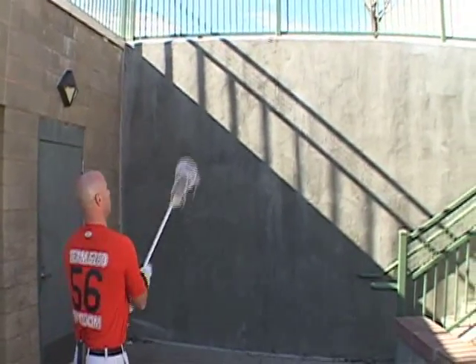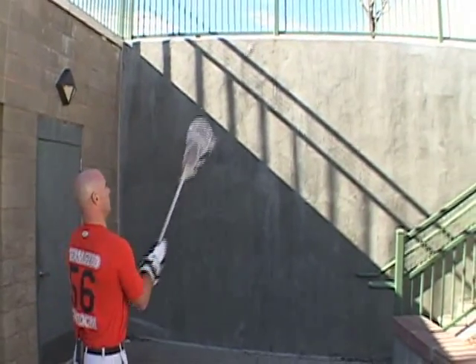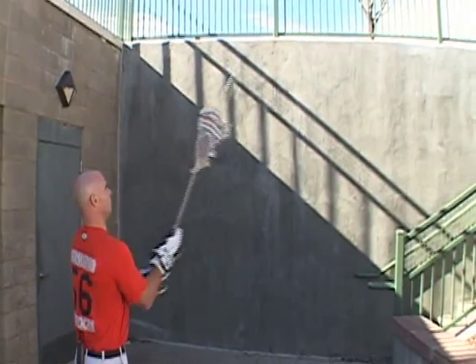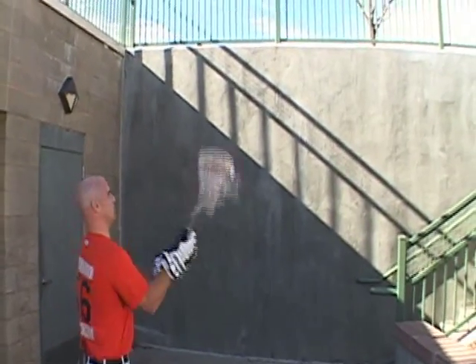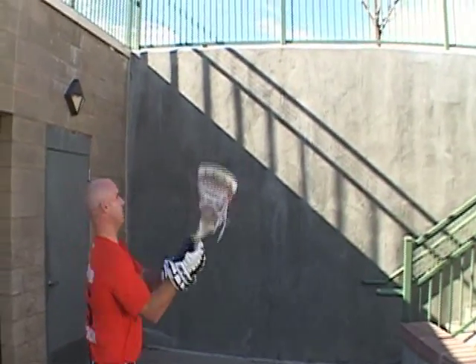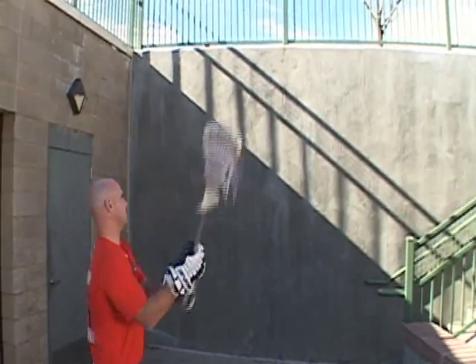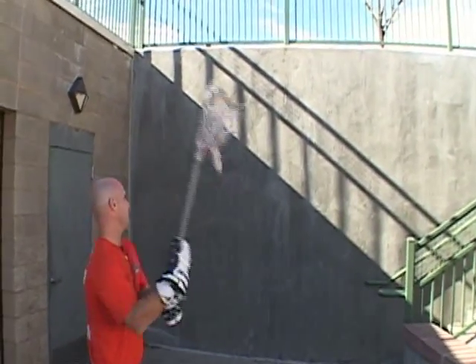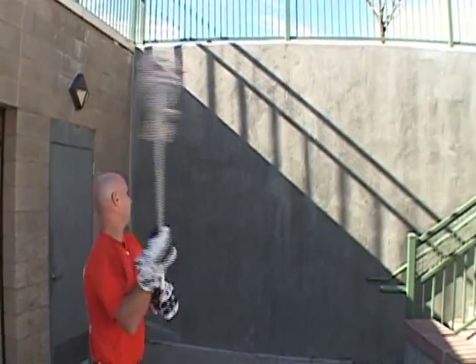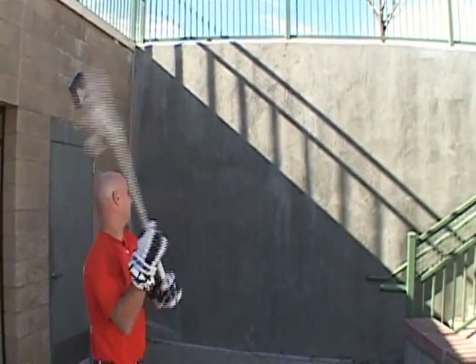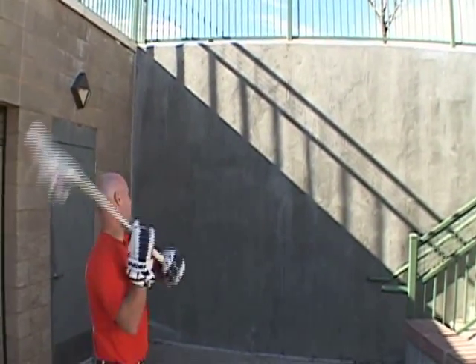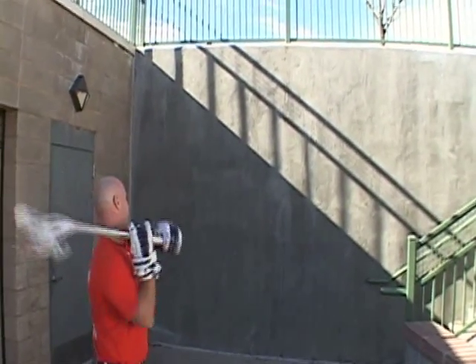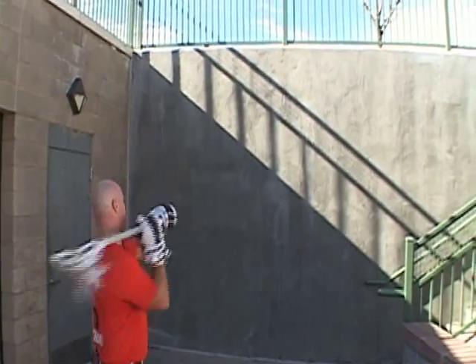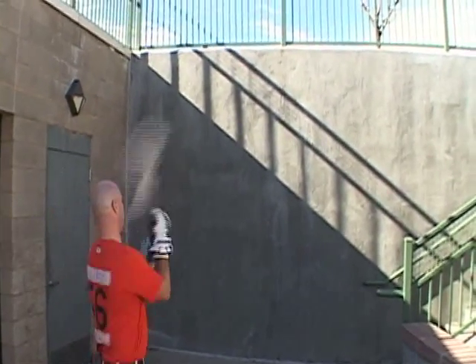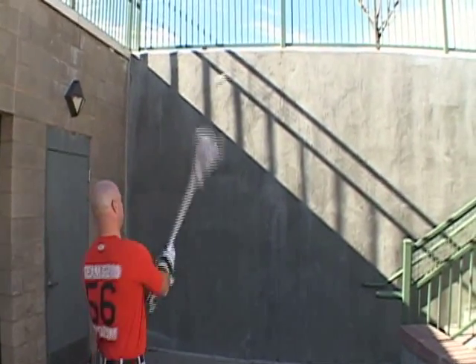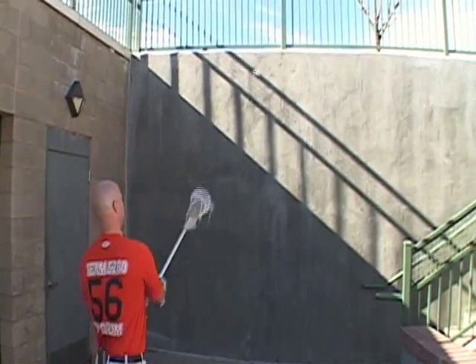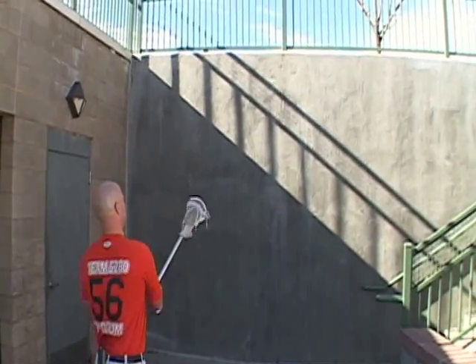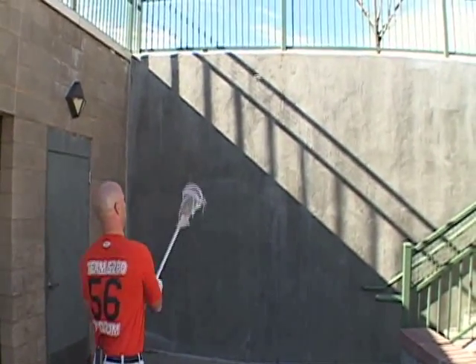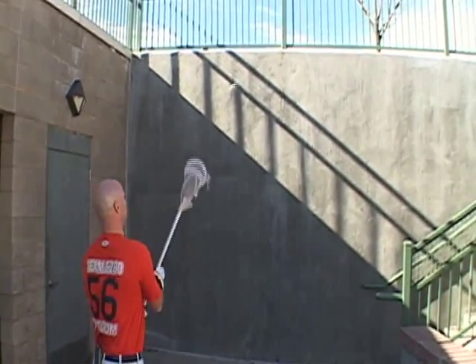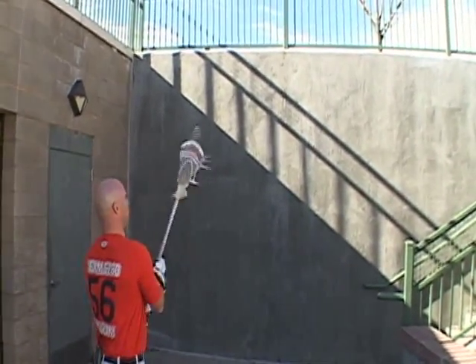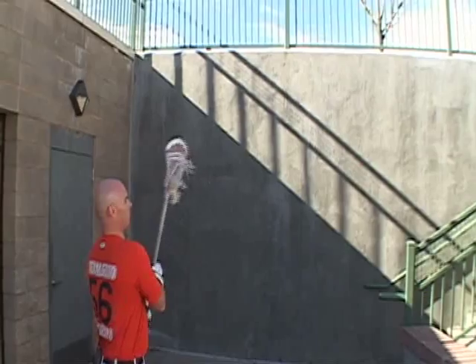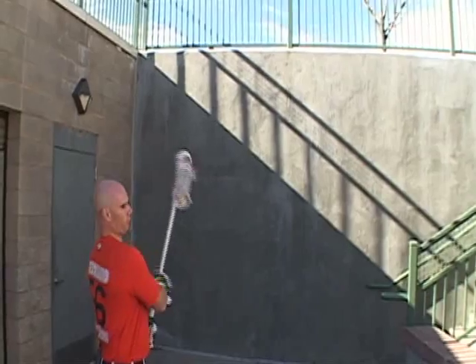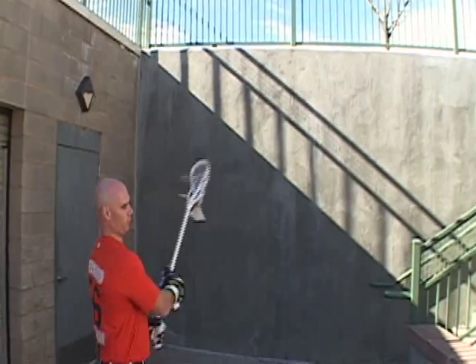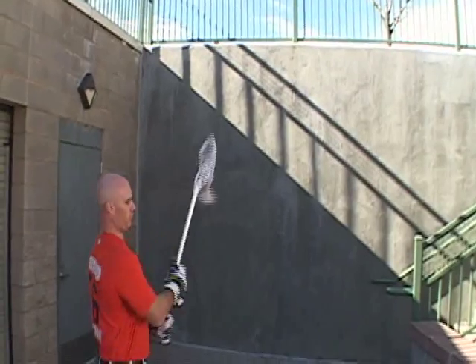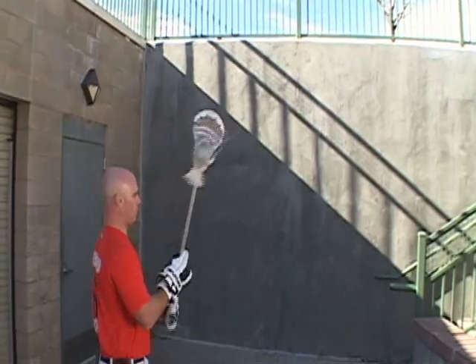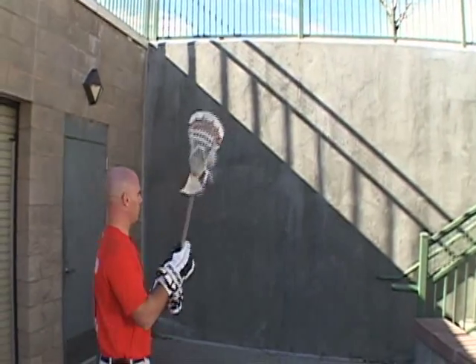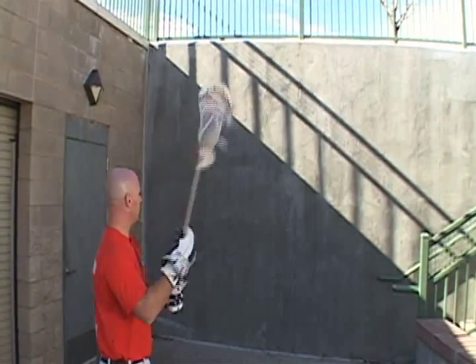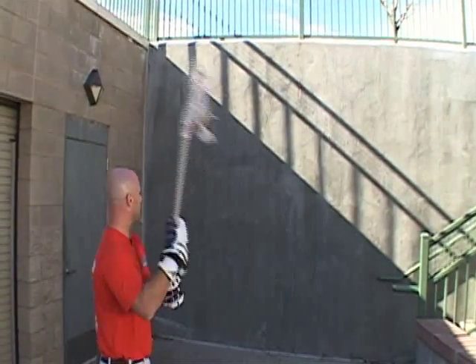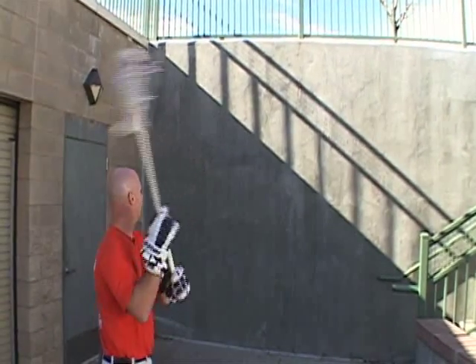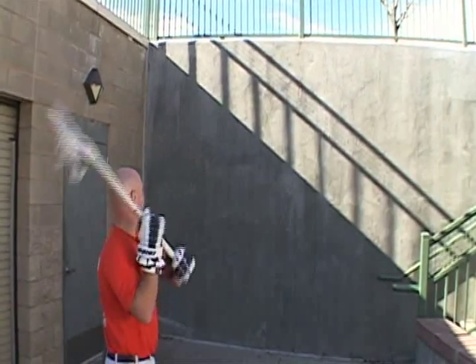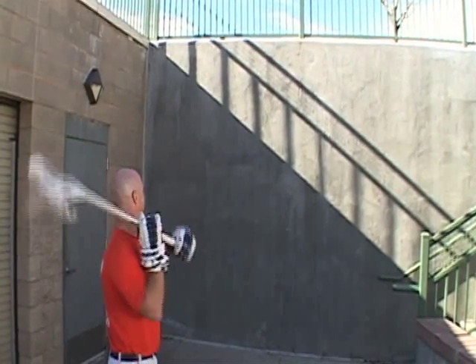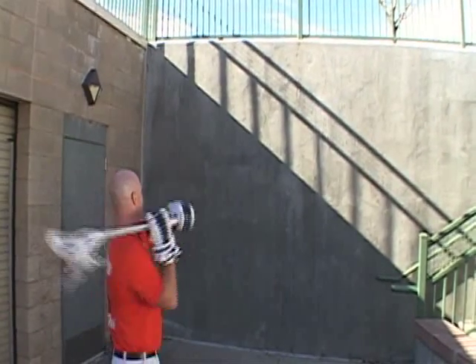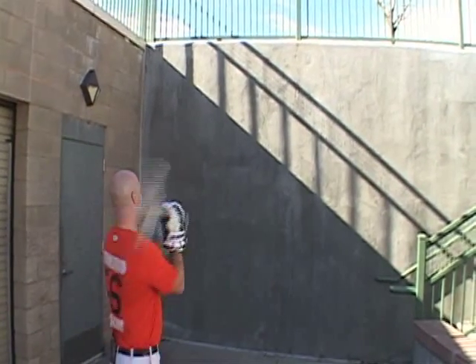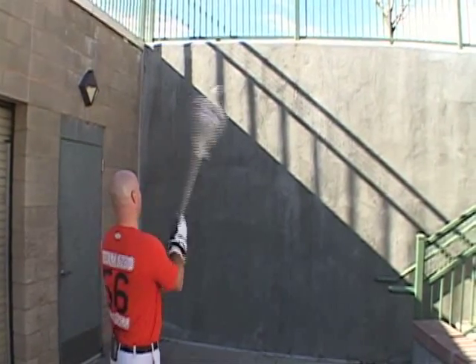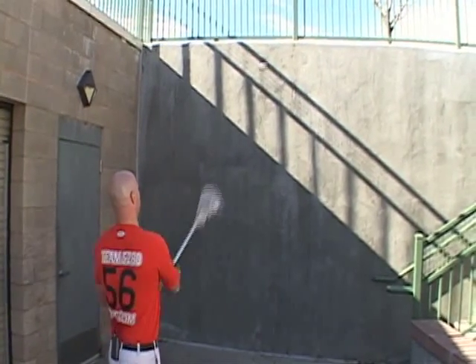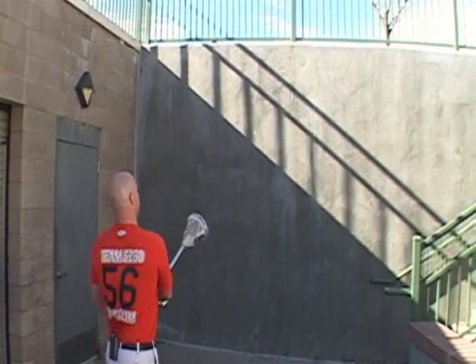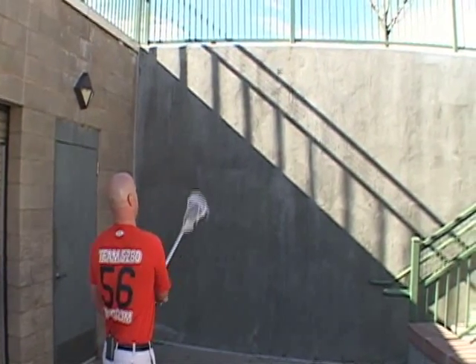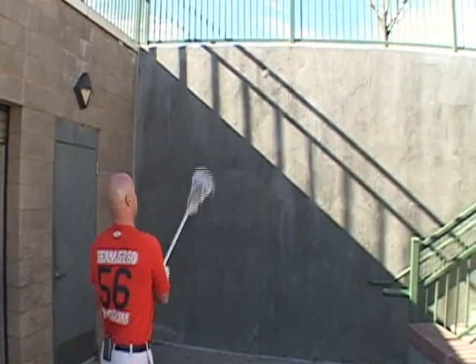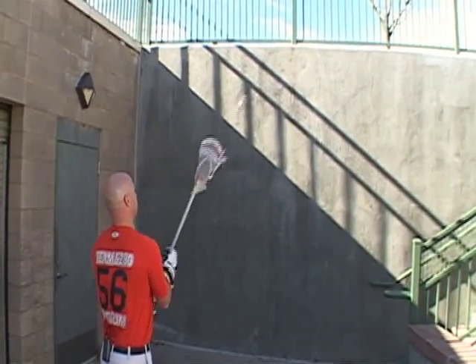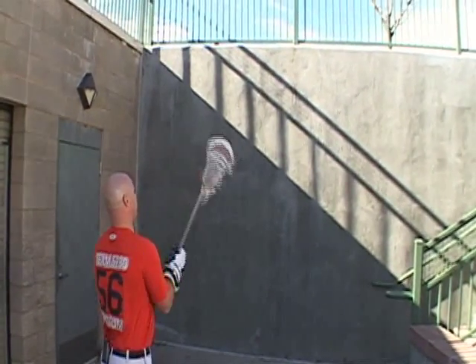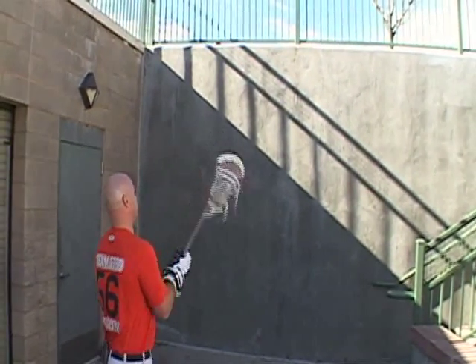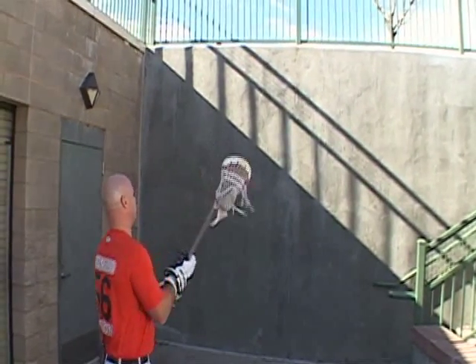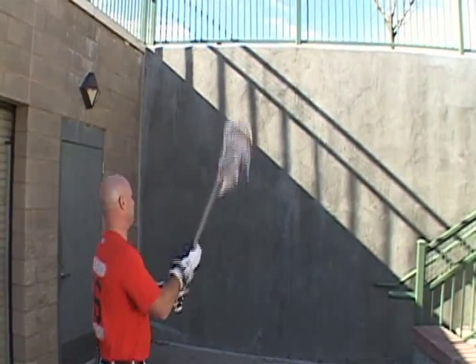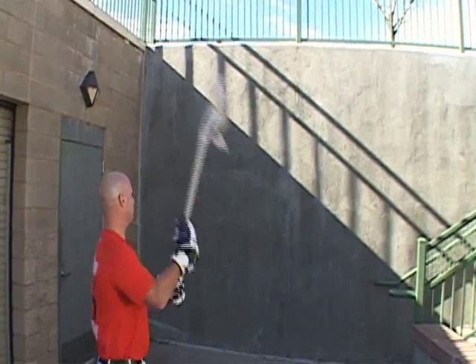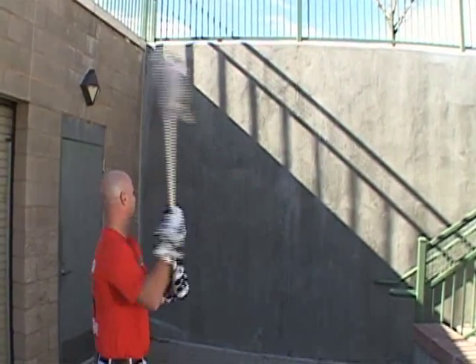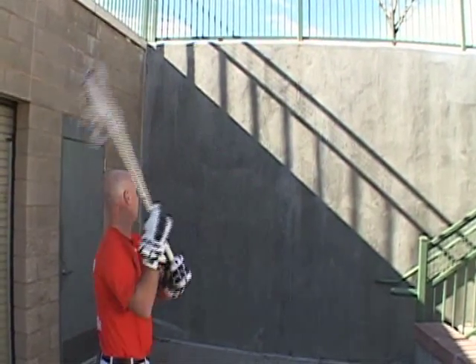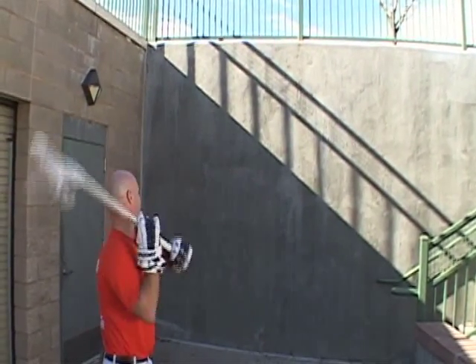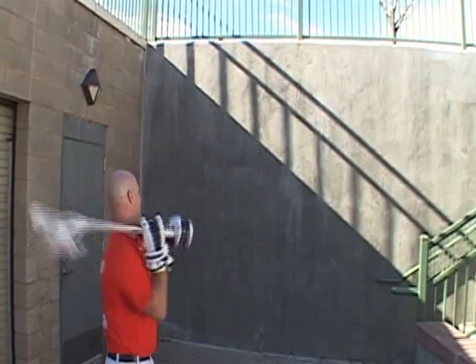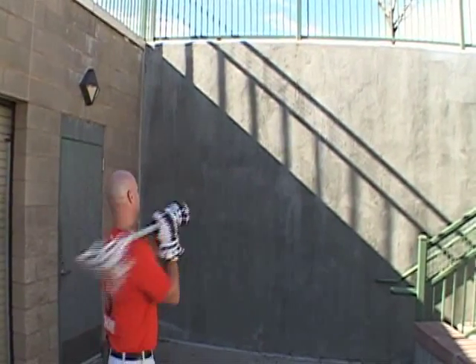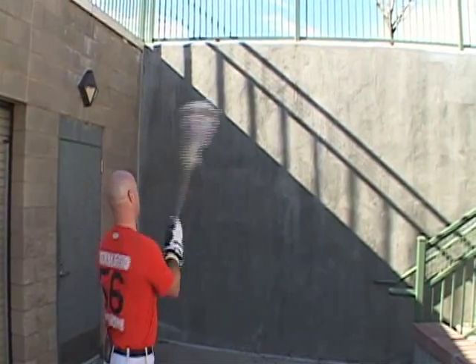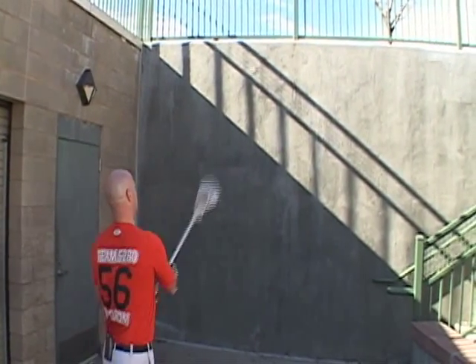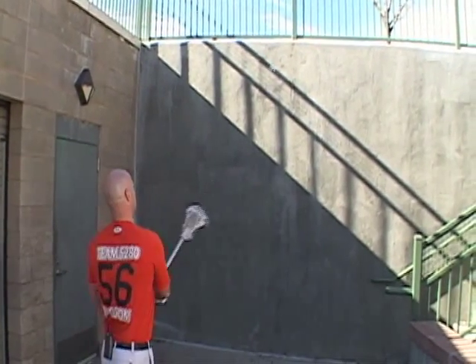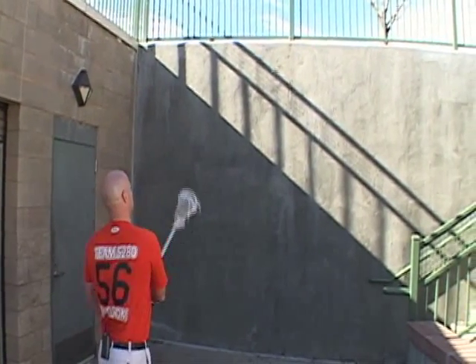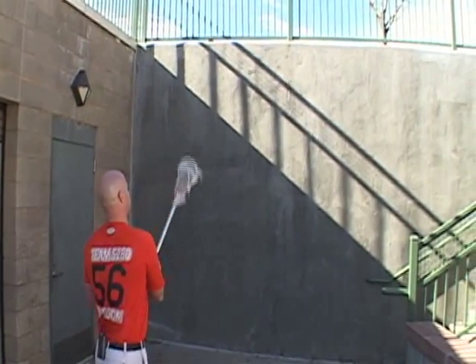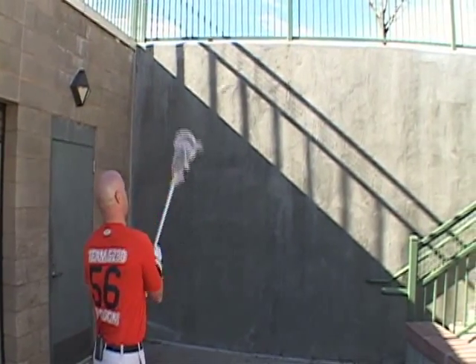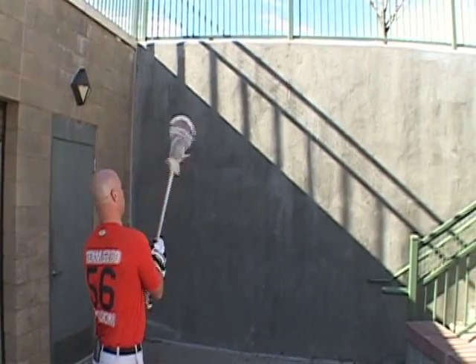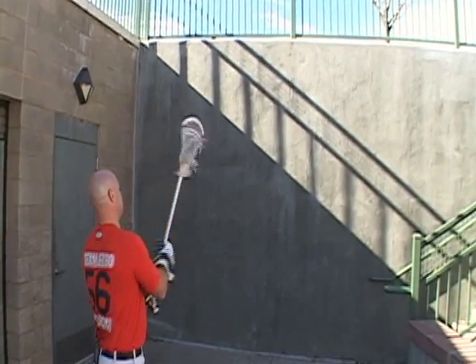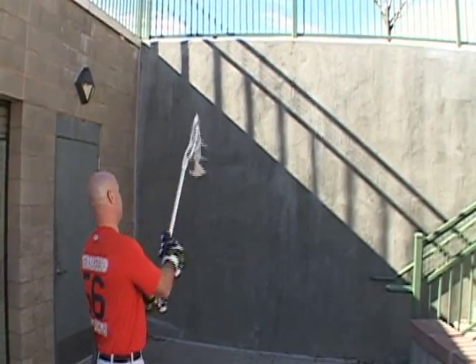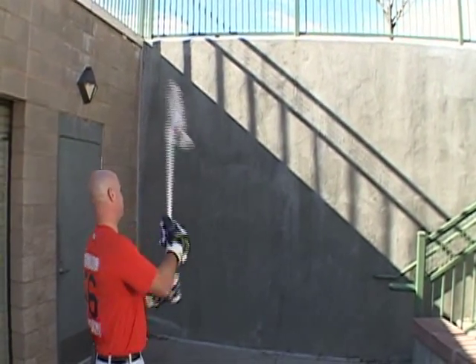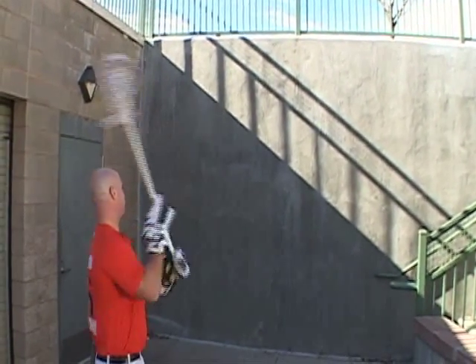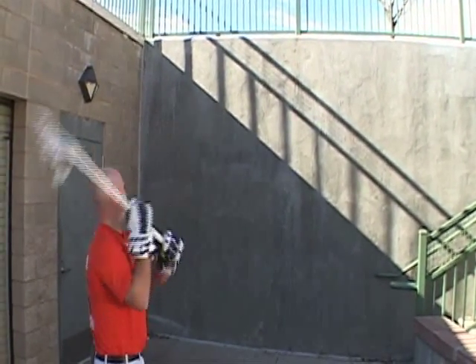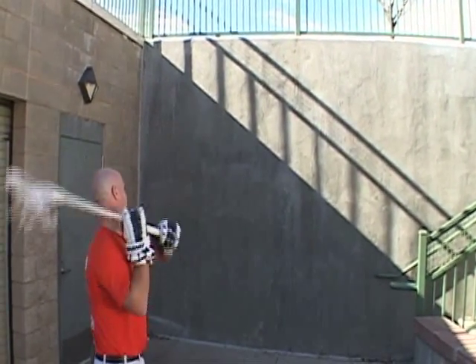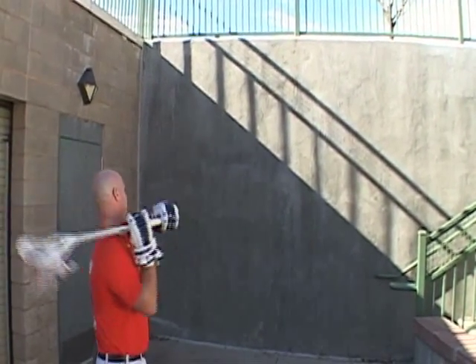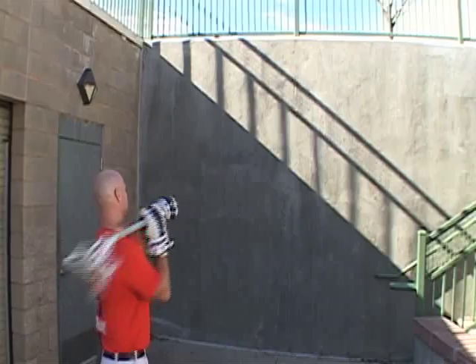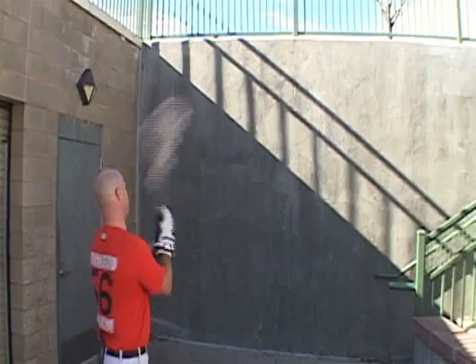Notice I'm not standing flat-footed. I've got one foot forward, and I'm just passing and catching. Try and hit the same spot every time.